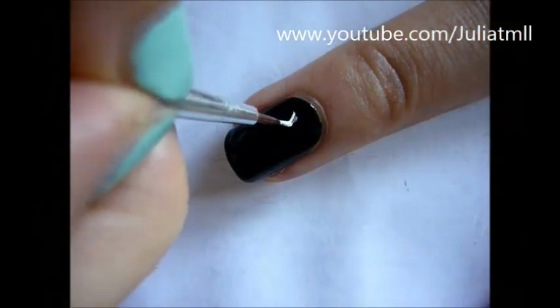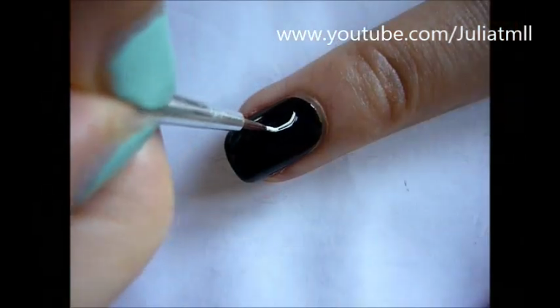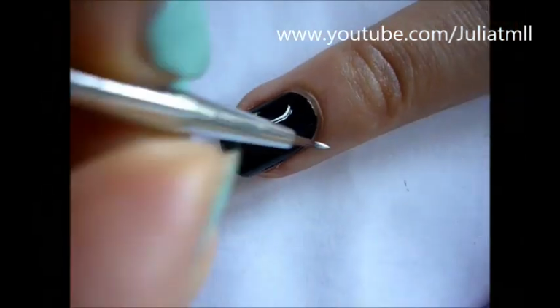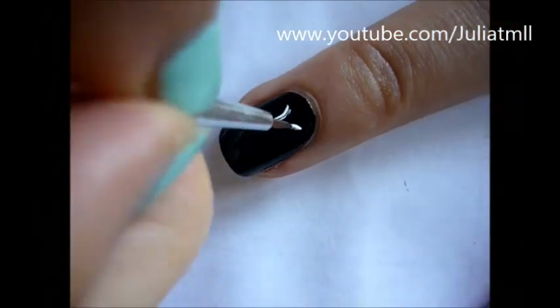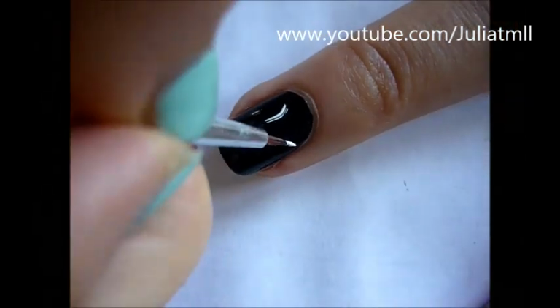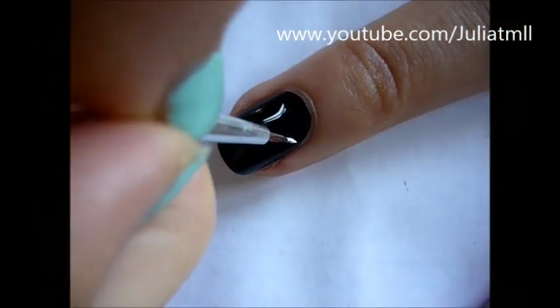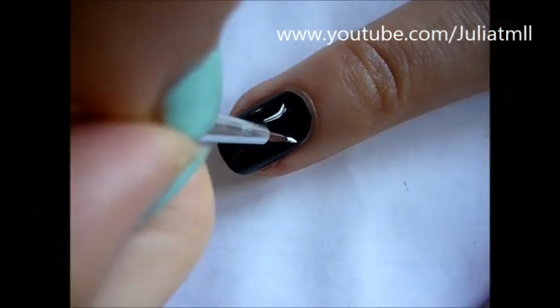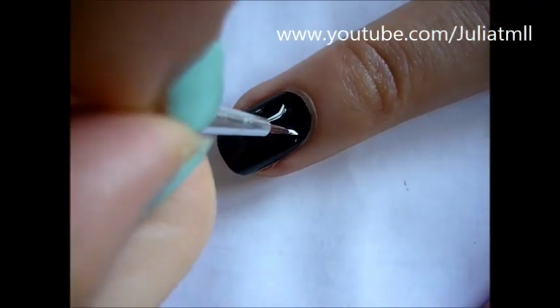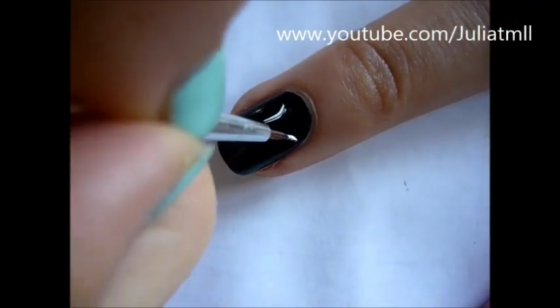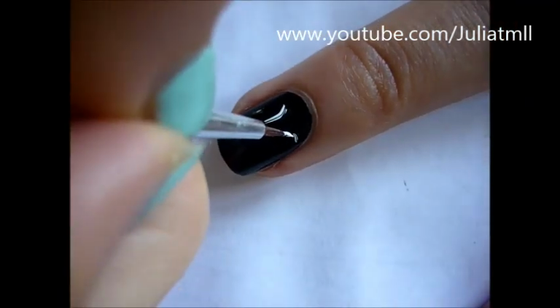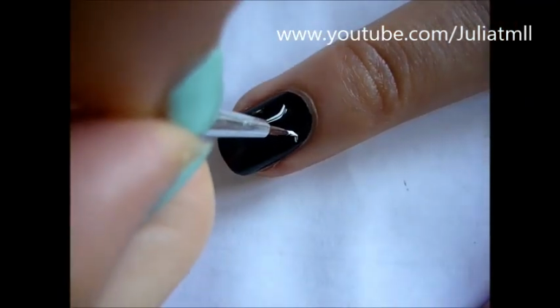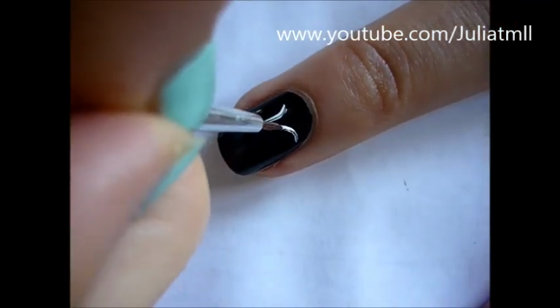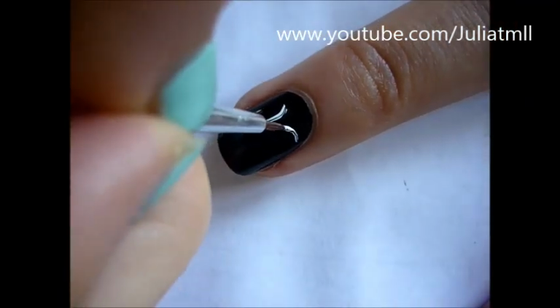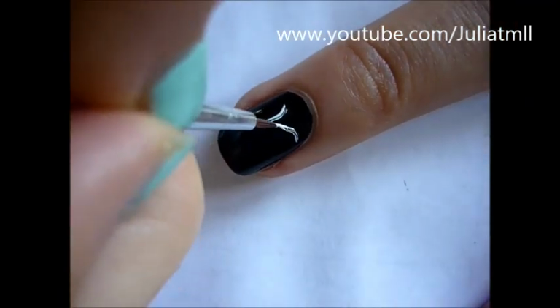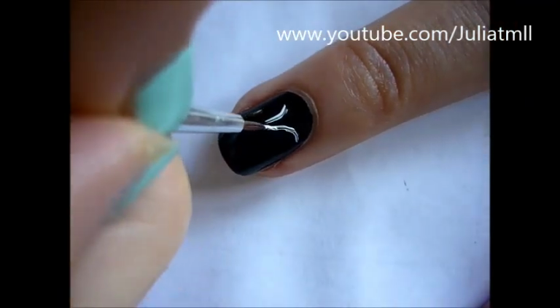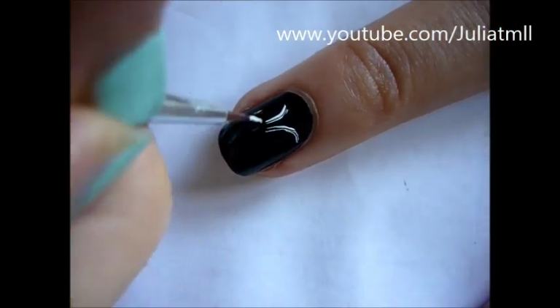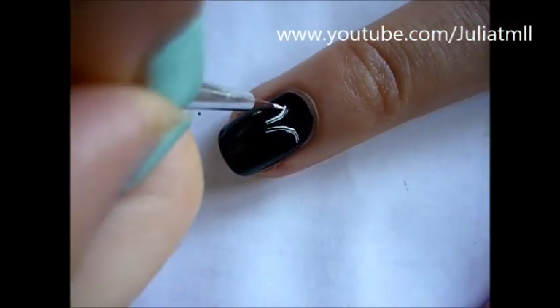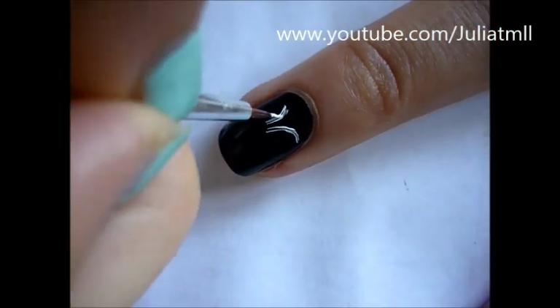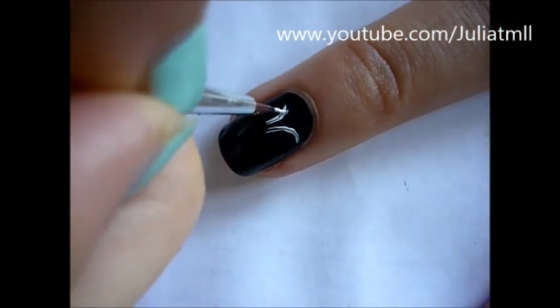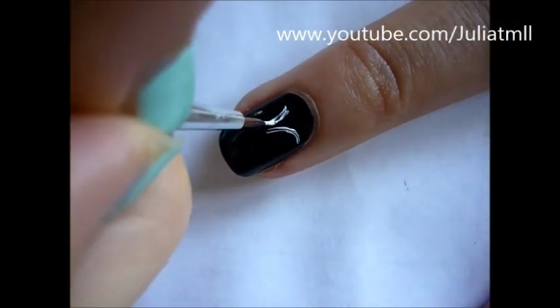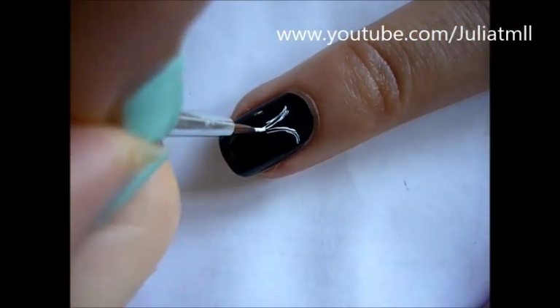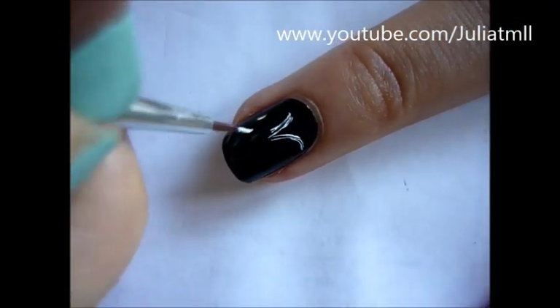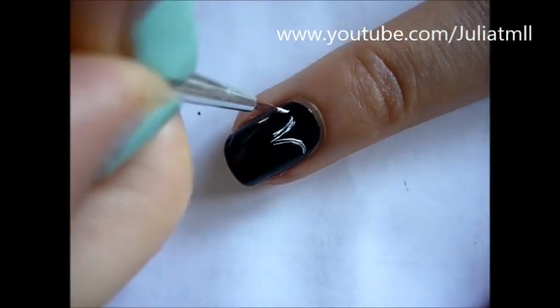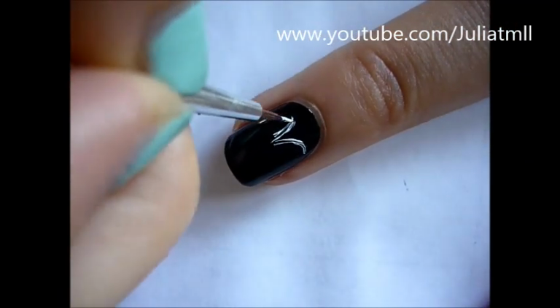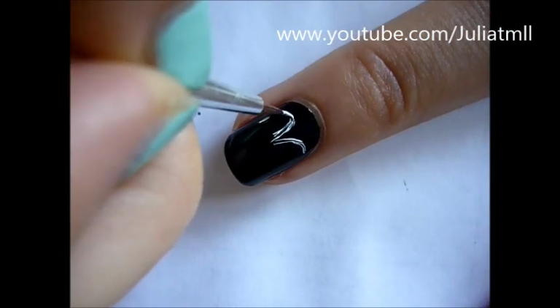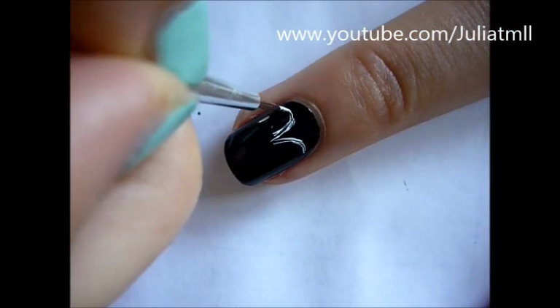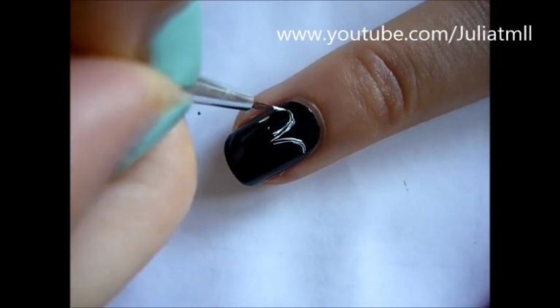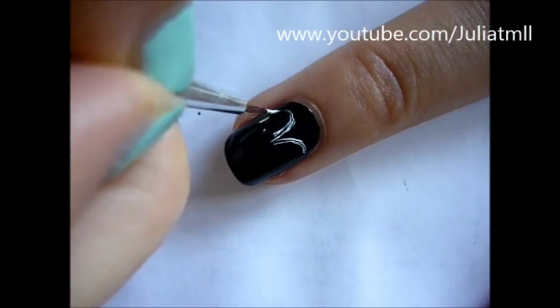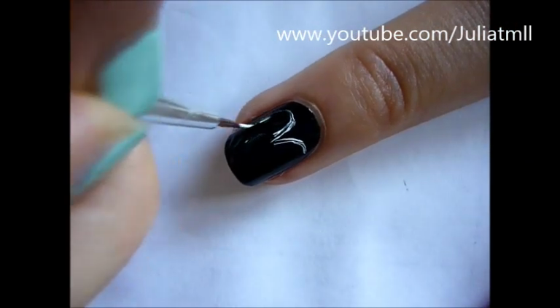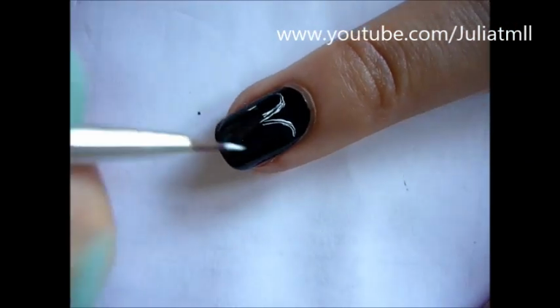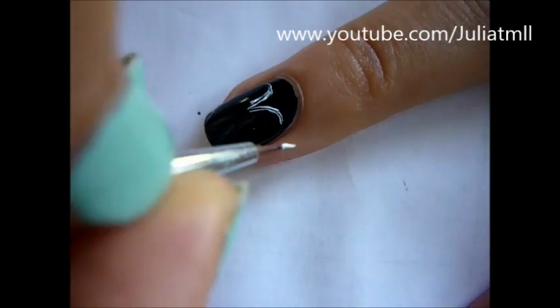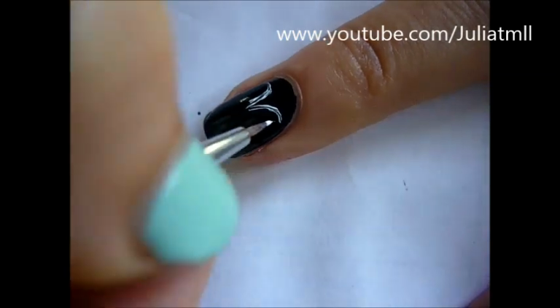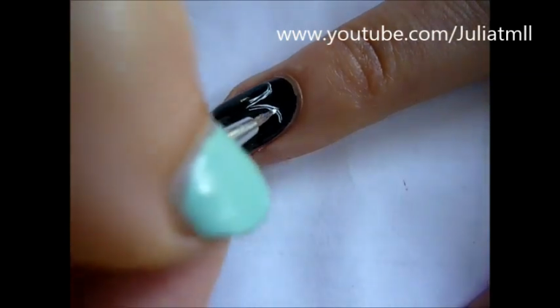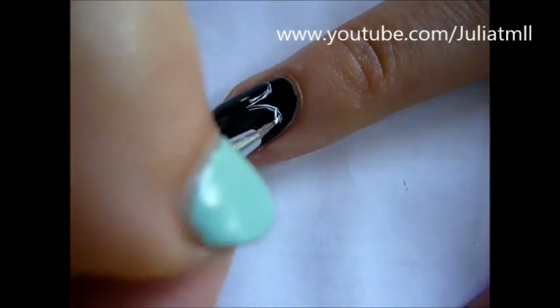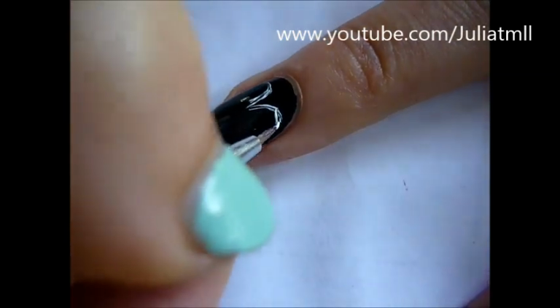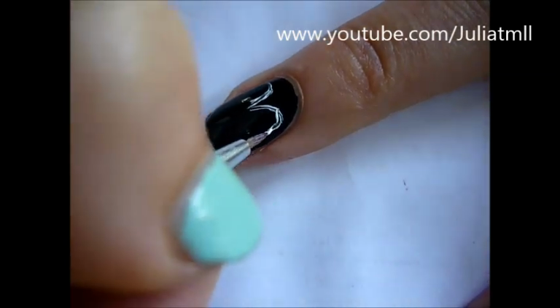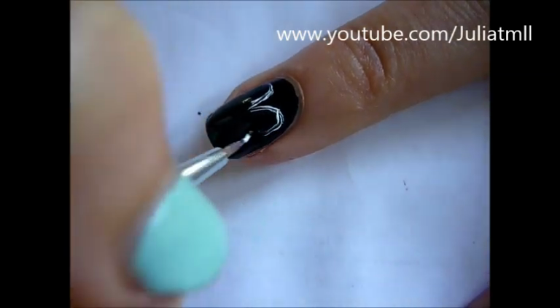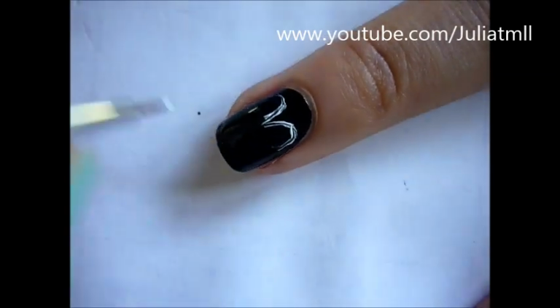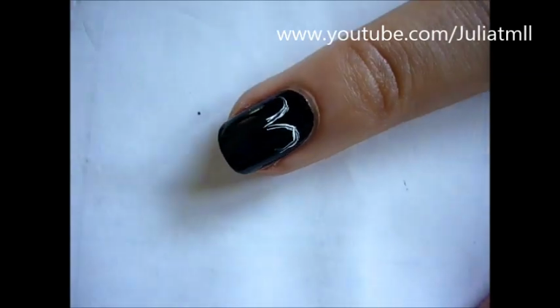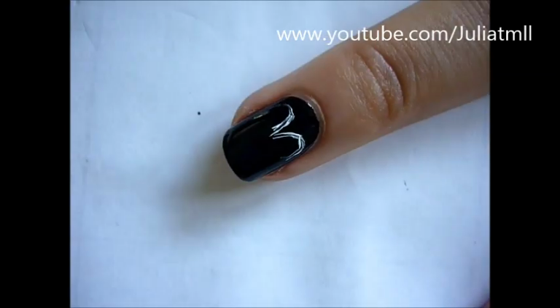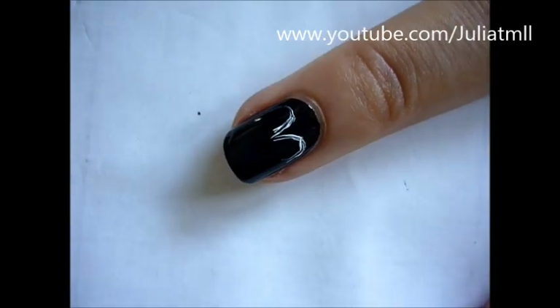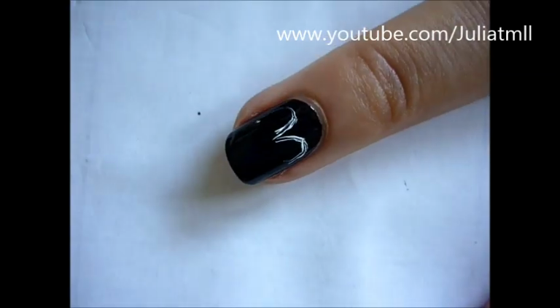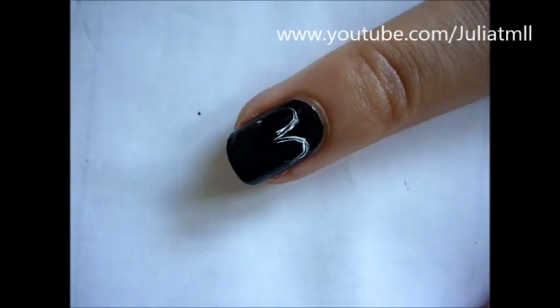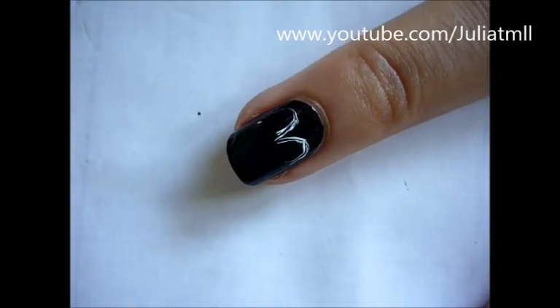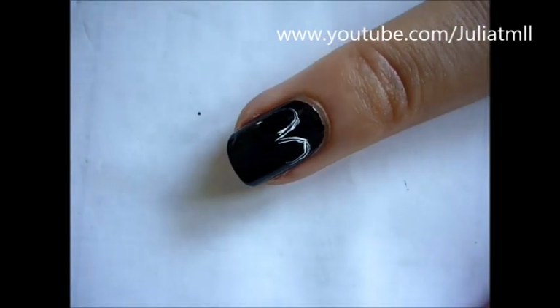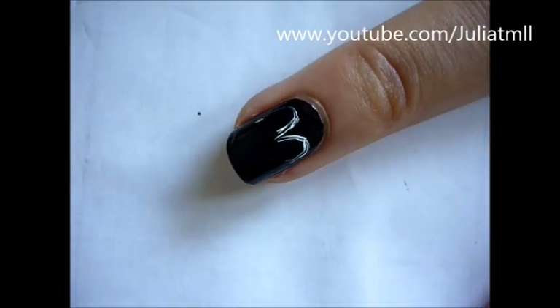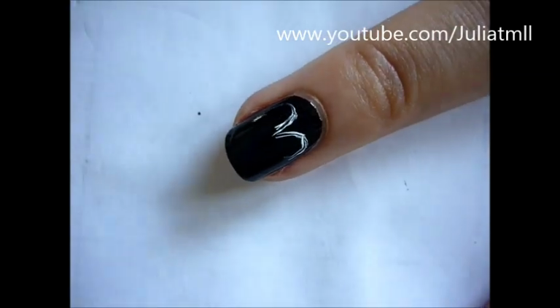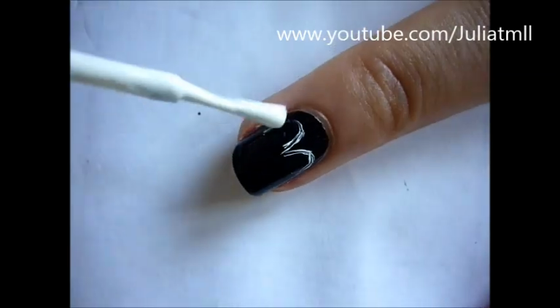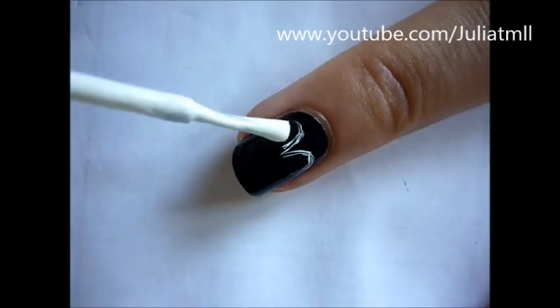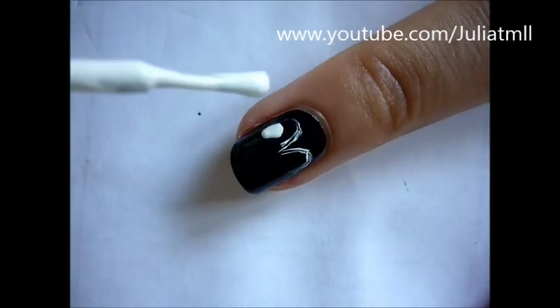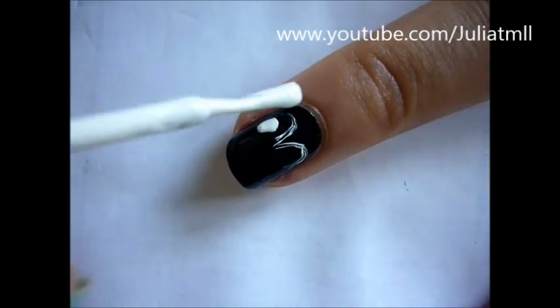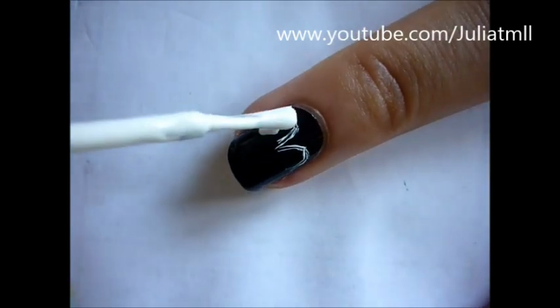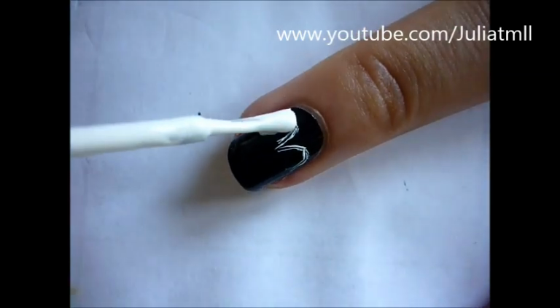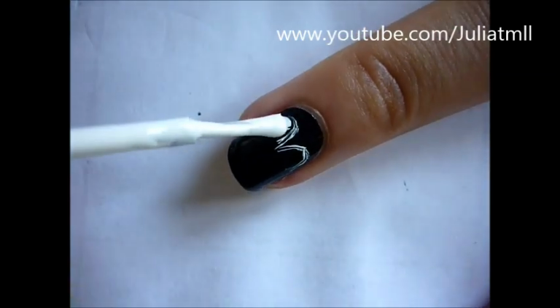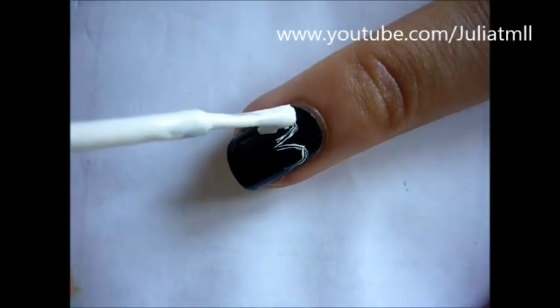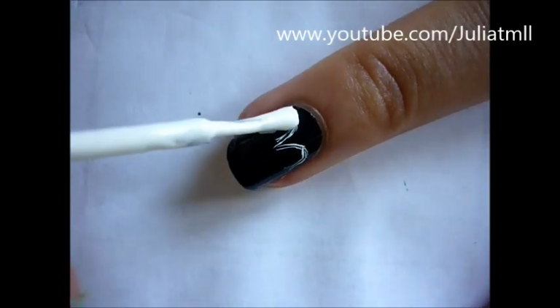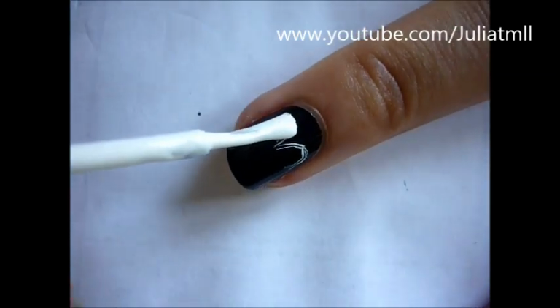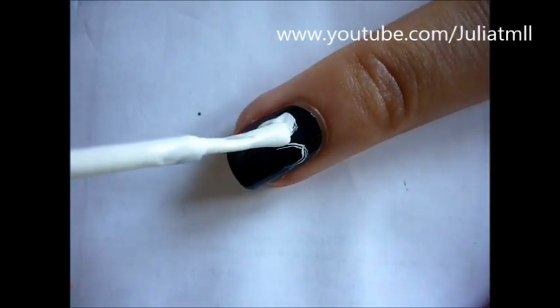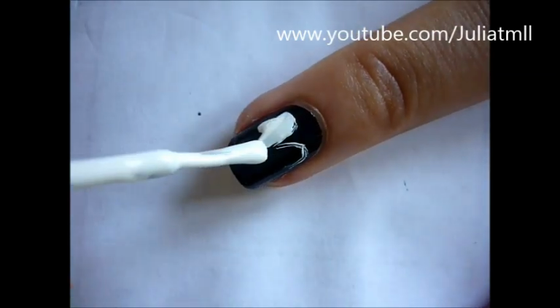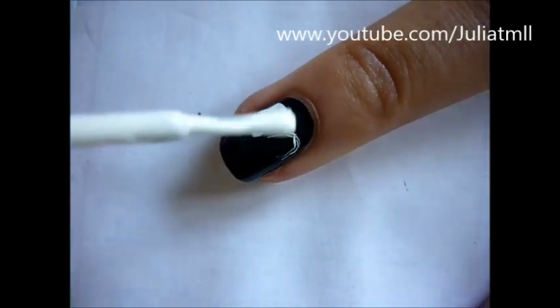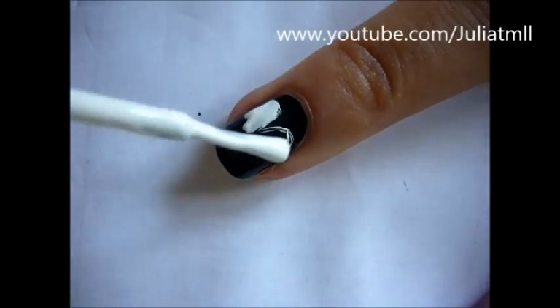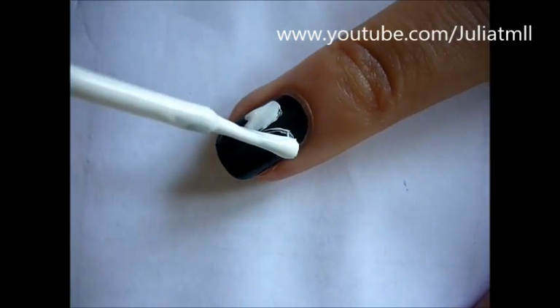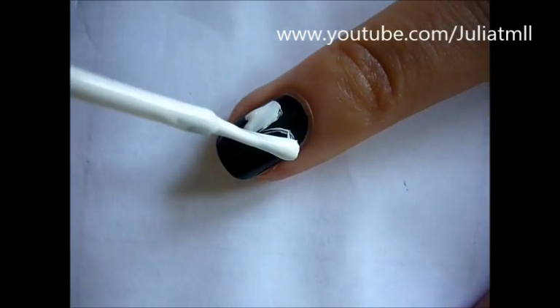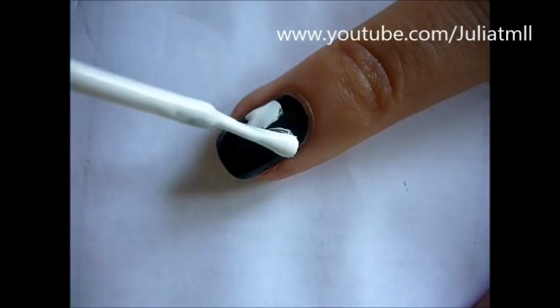Paint all of your nails black and then using white nail polish create the outline of the vampire's face and then fill it in.